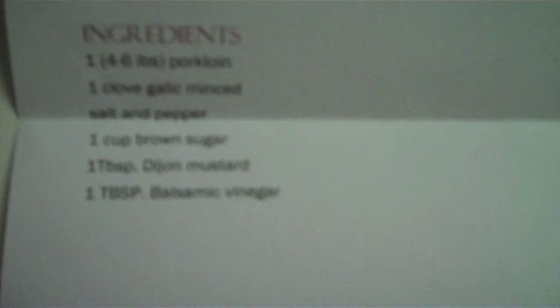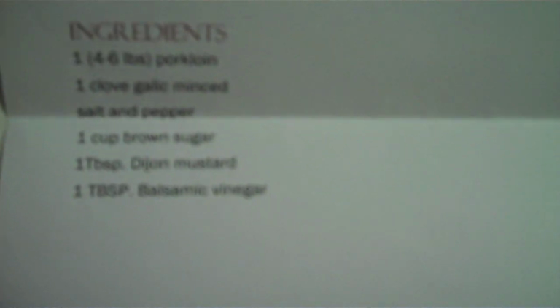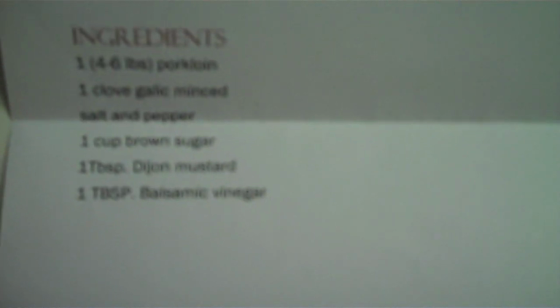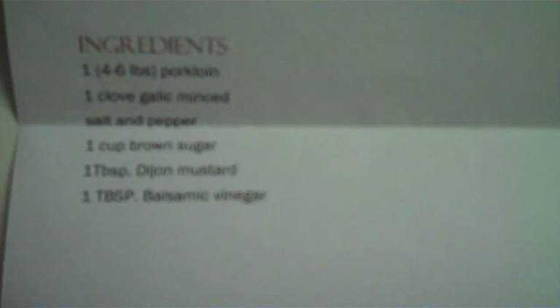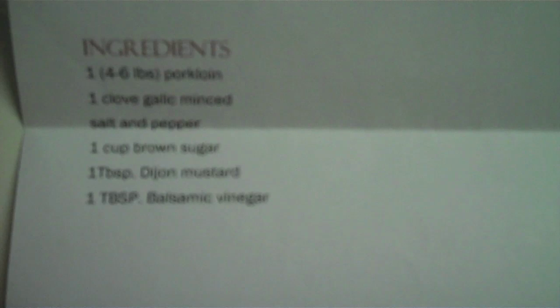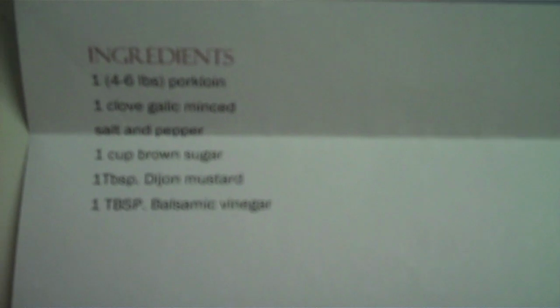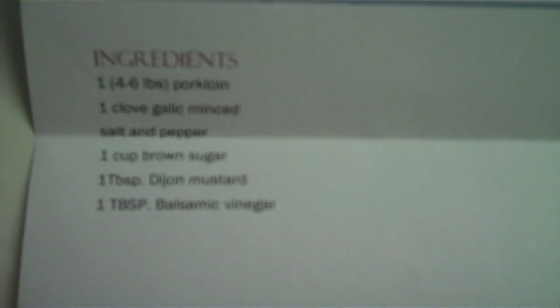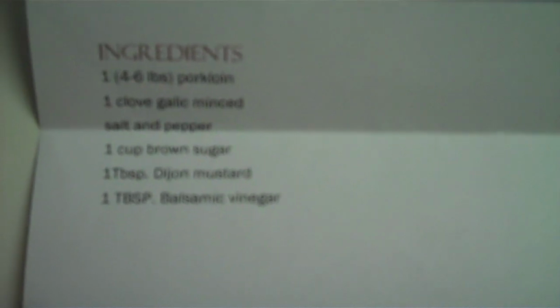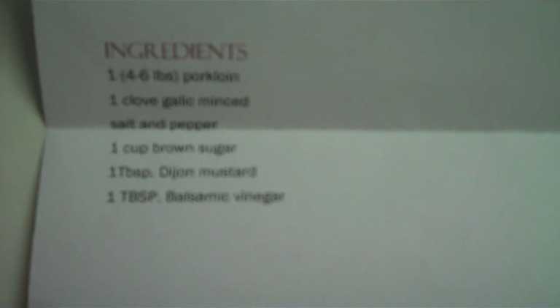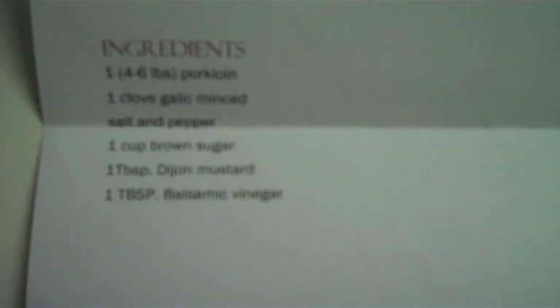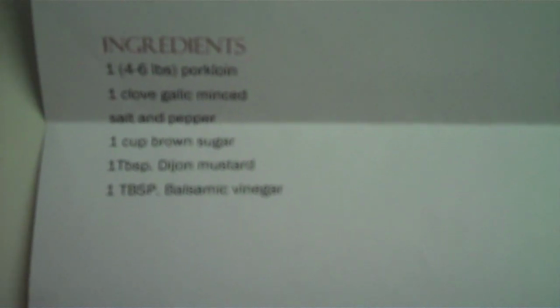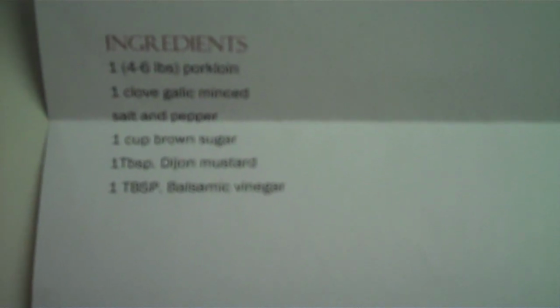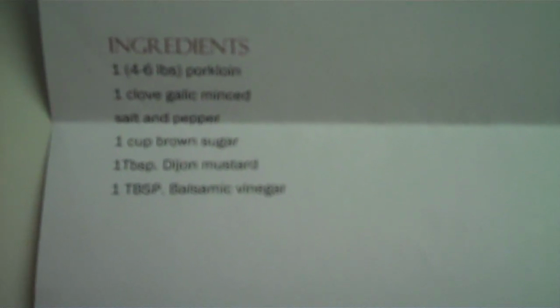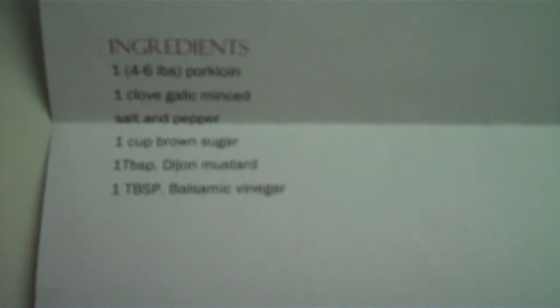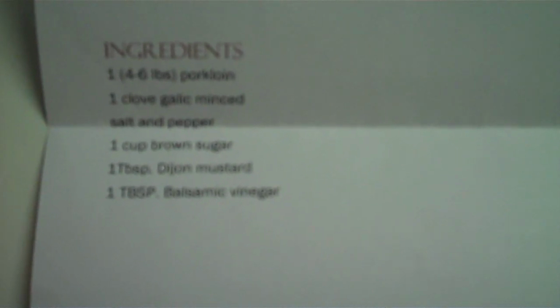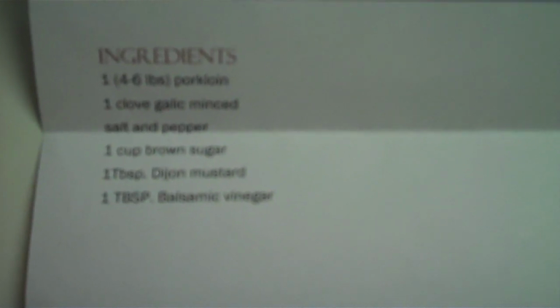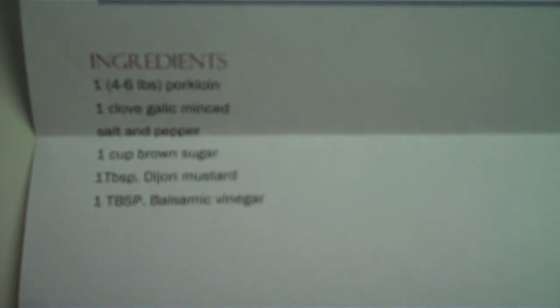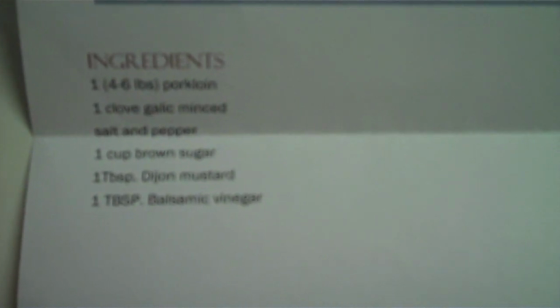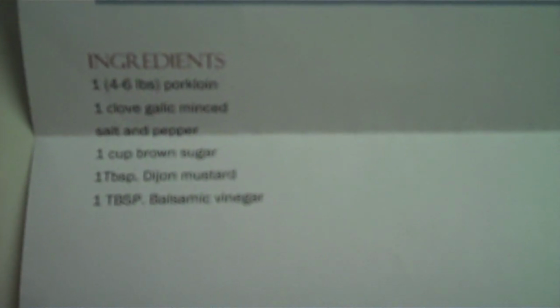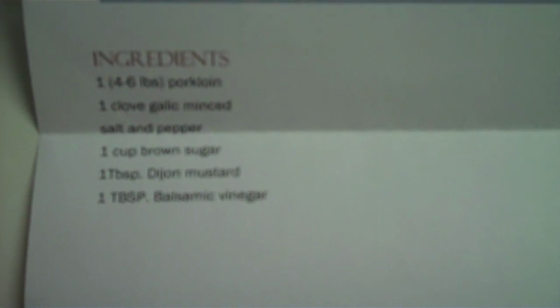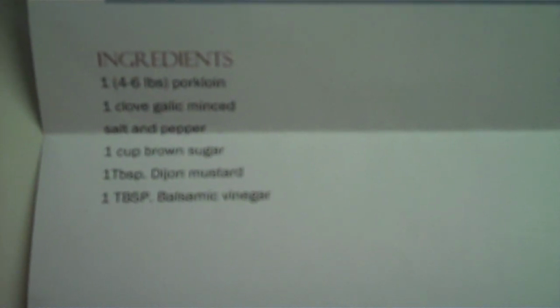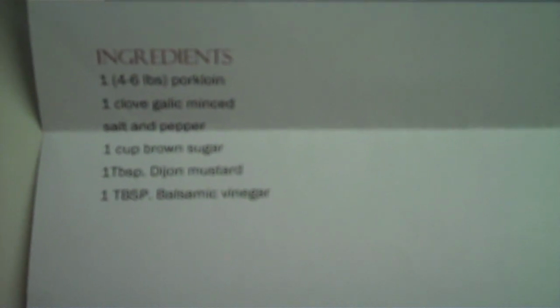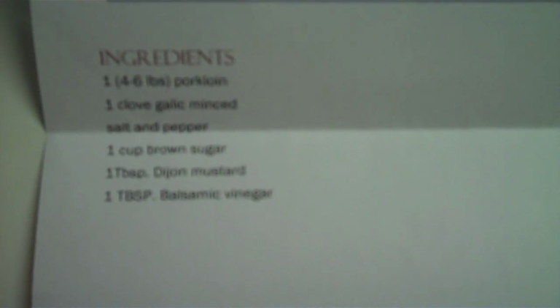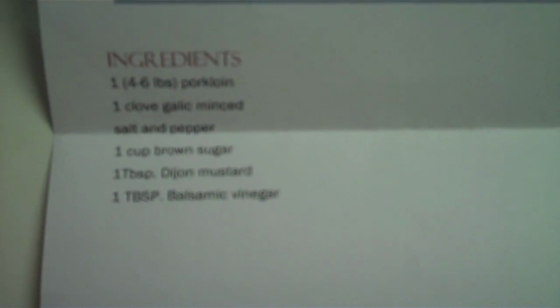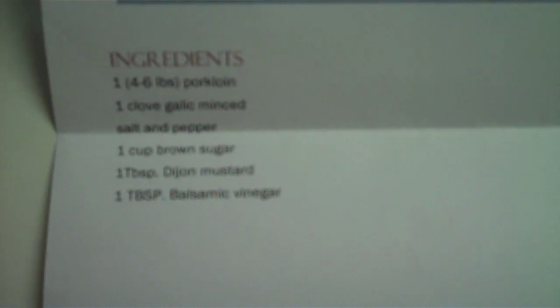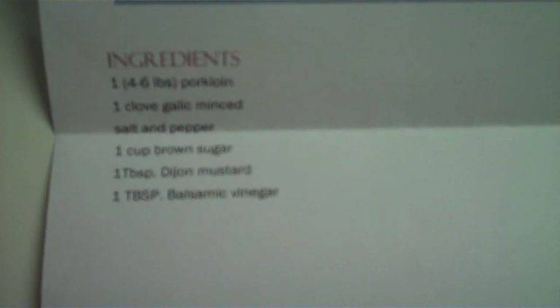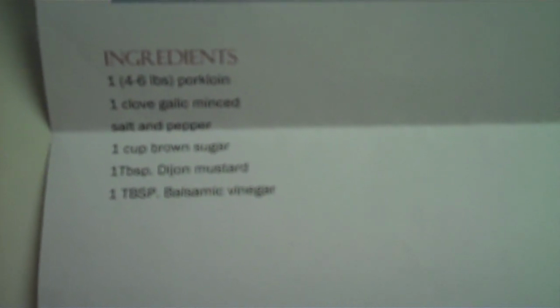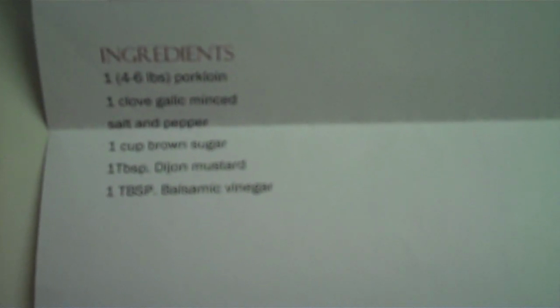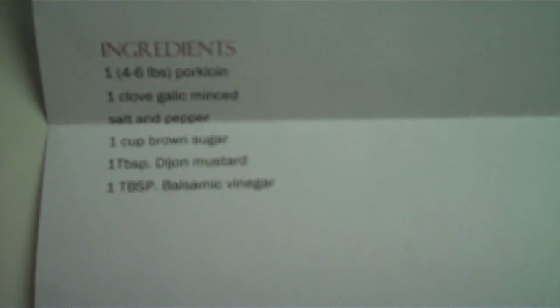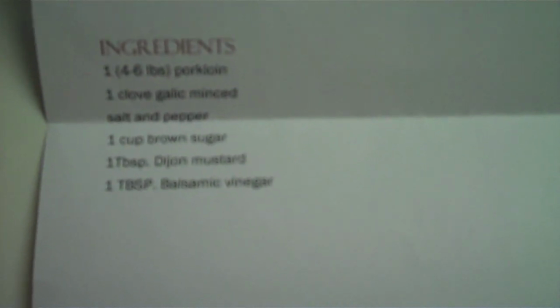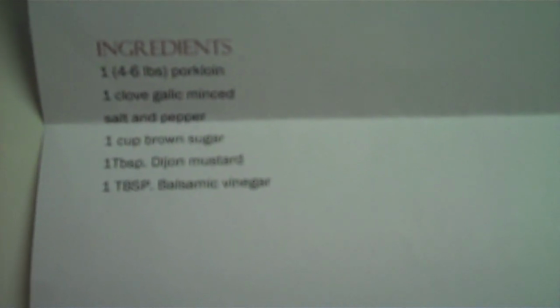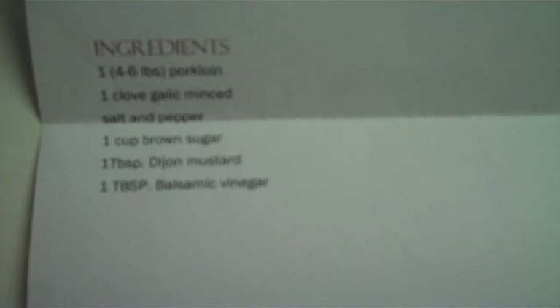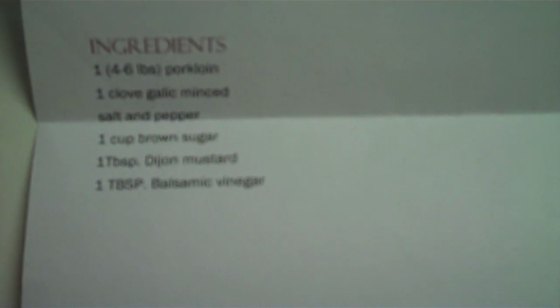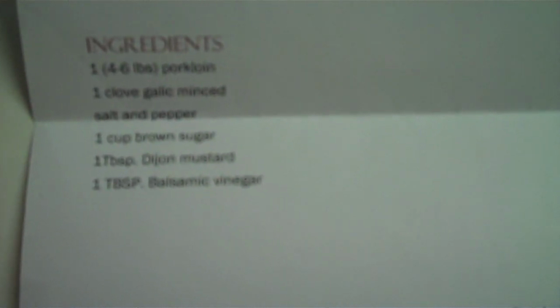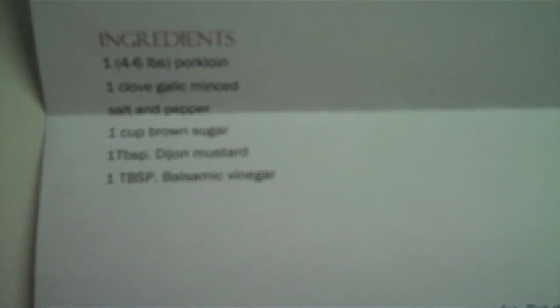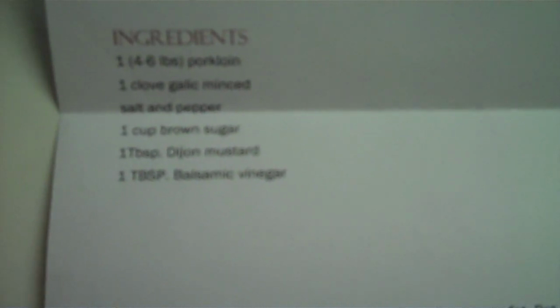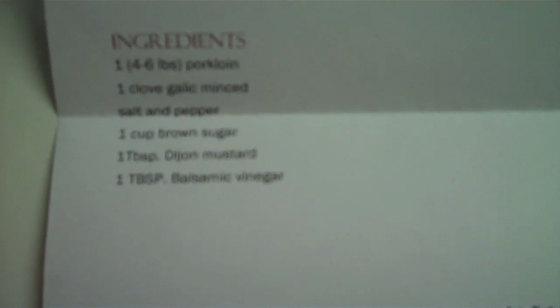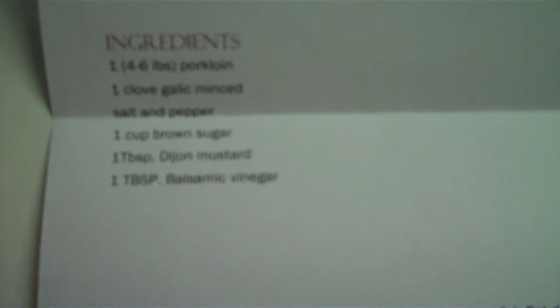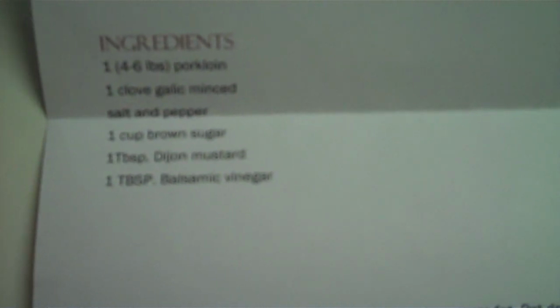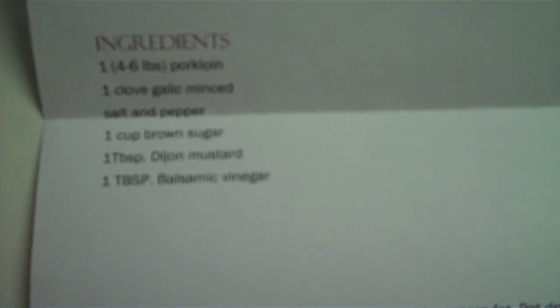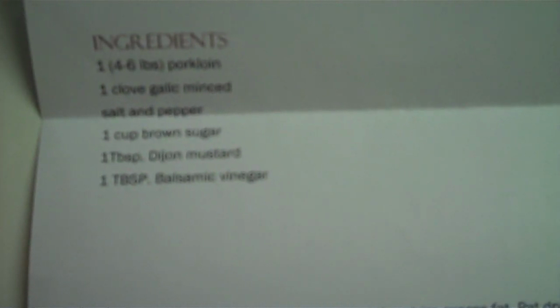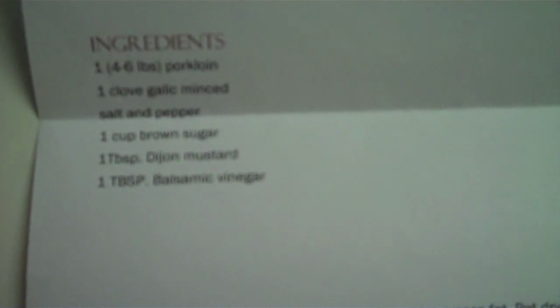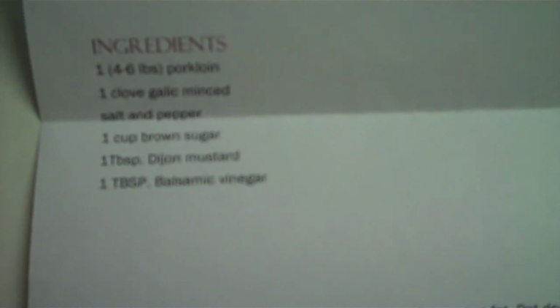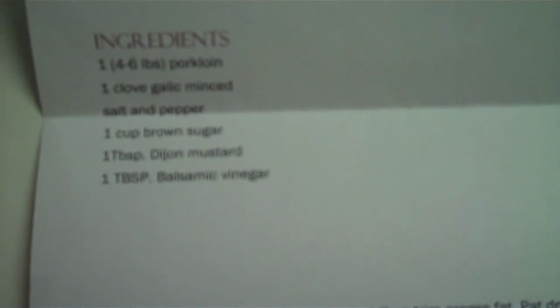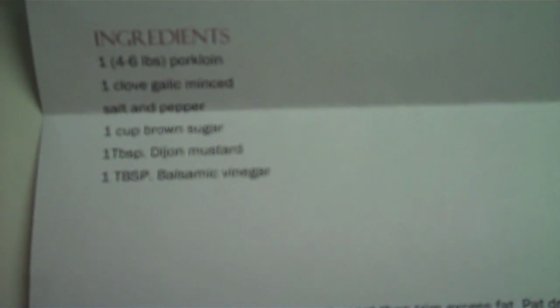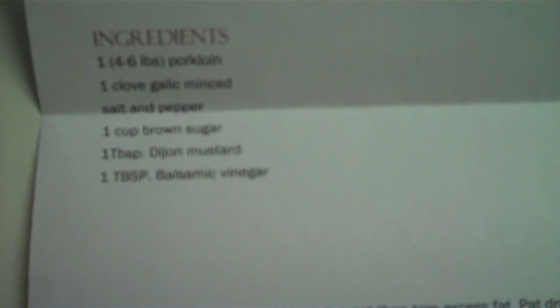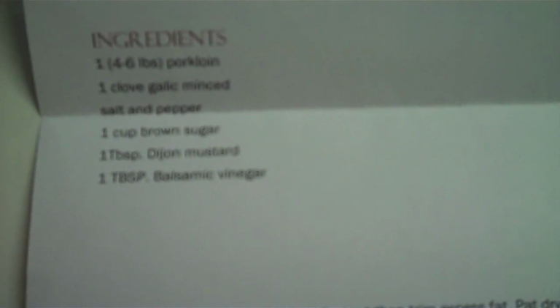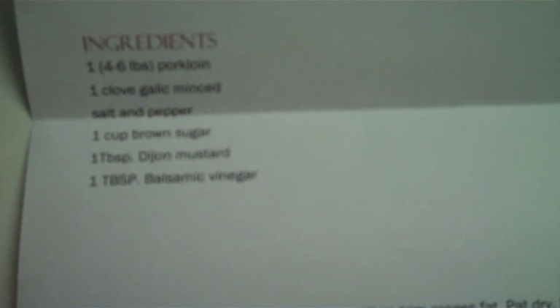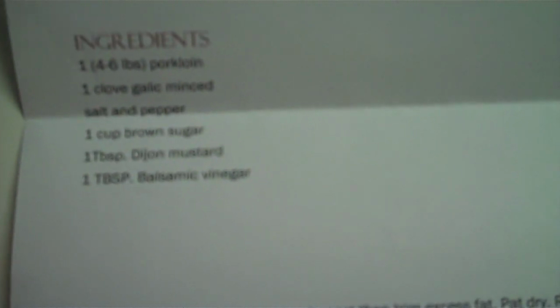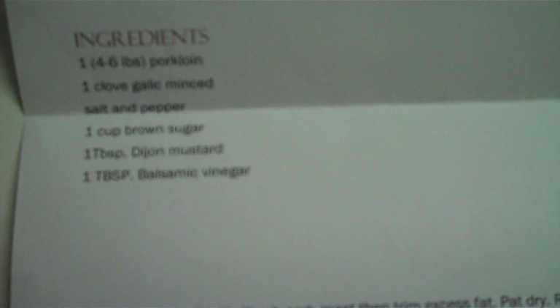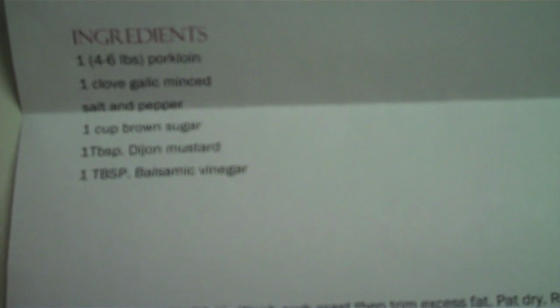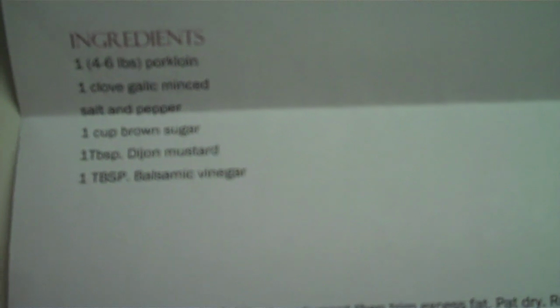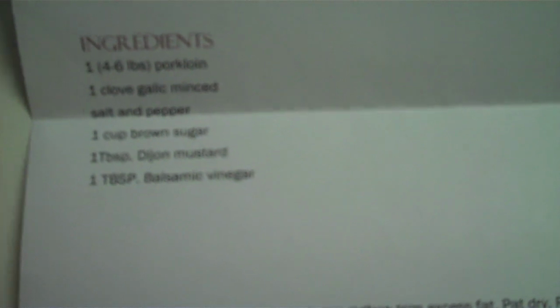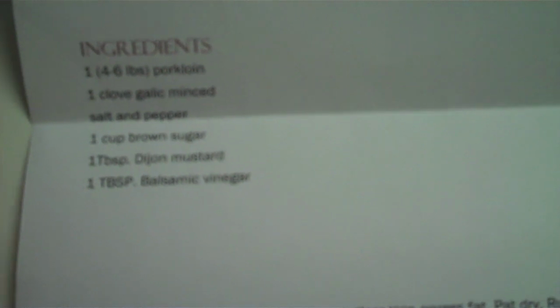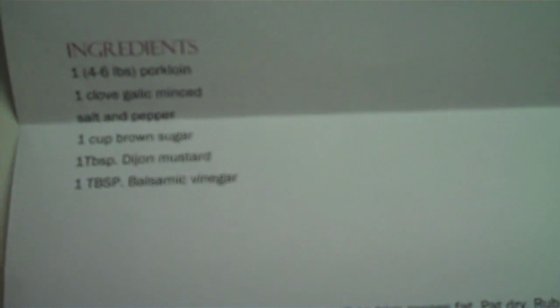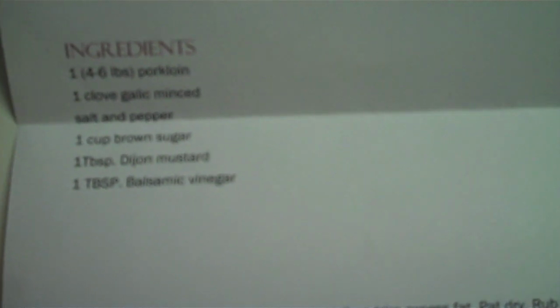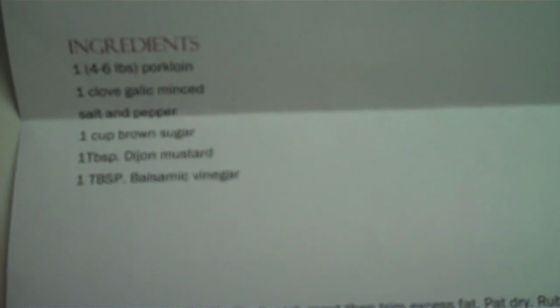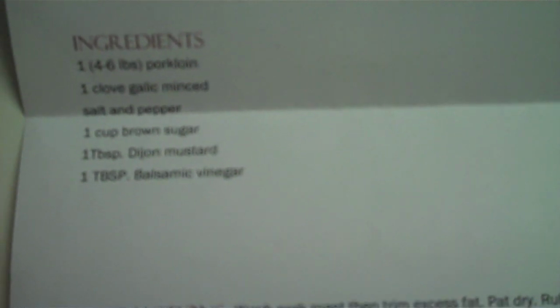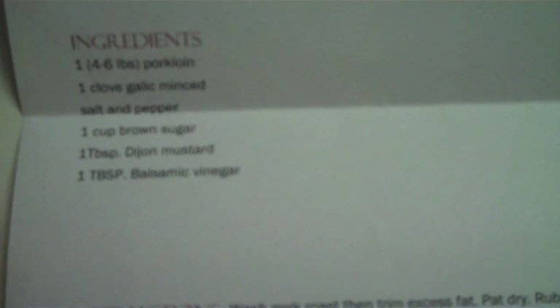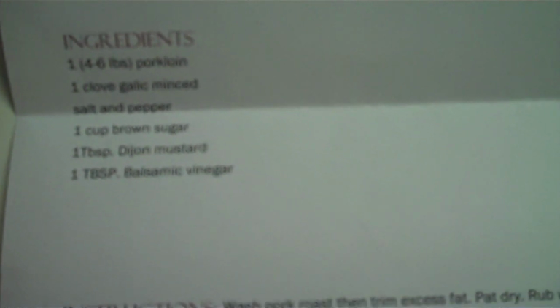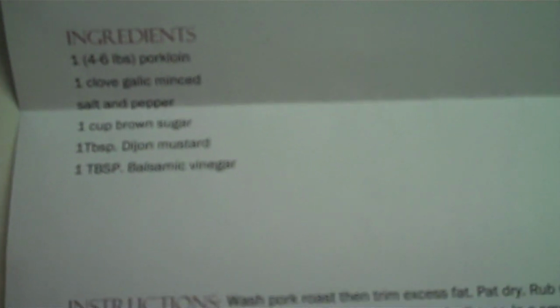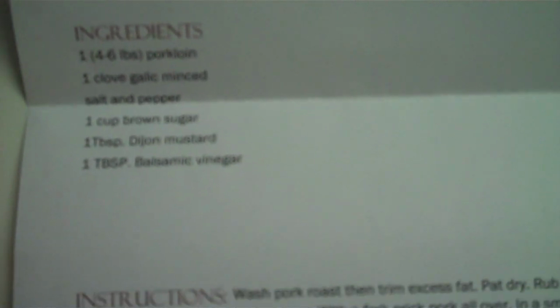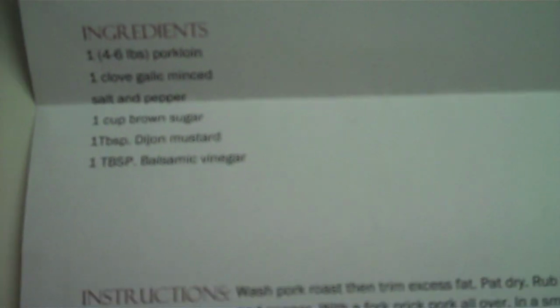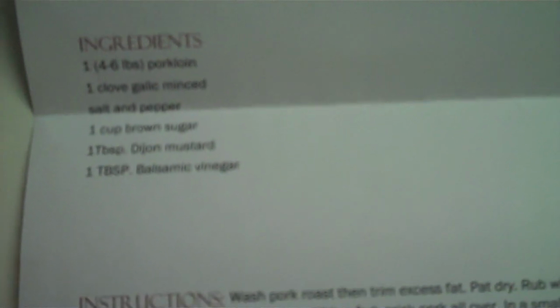Four to six pounds of pork loin, one clove garlic minced, salt and pepper, one cup brown sugar, one tablespoon of Dijon mustard, one tablespoon of balsamic vinegar.